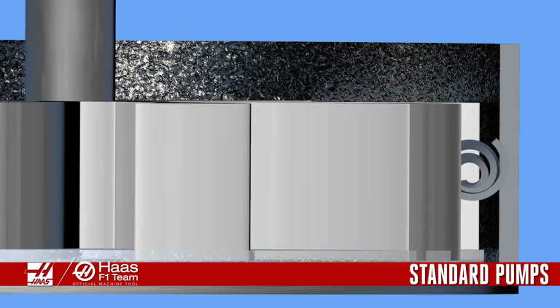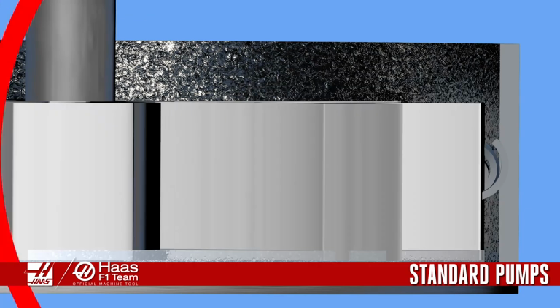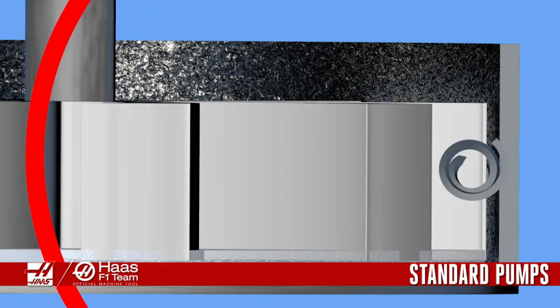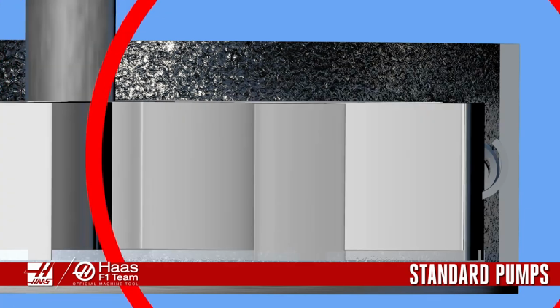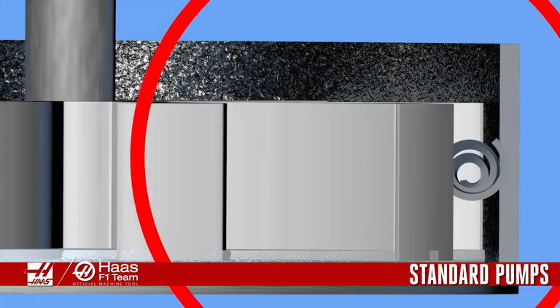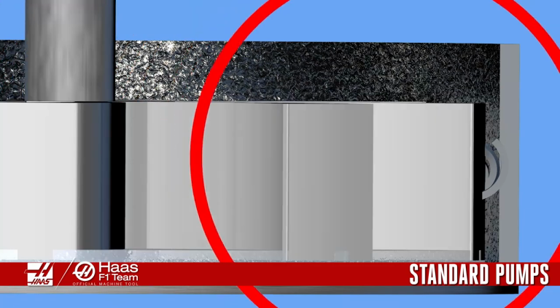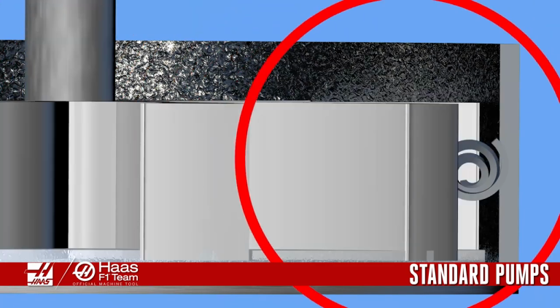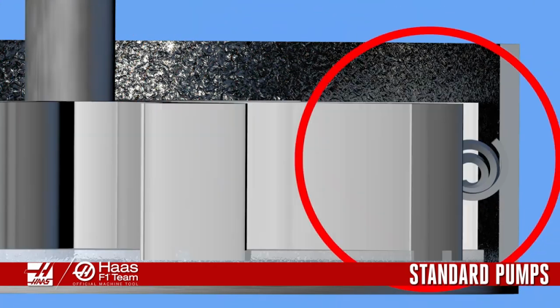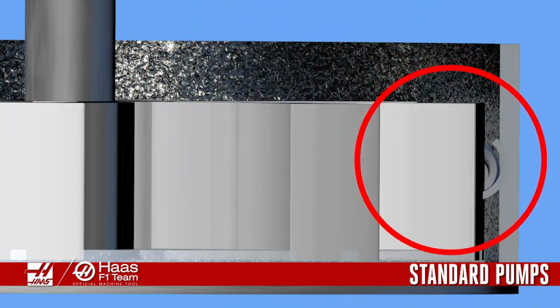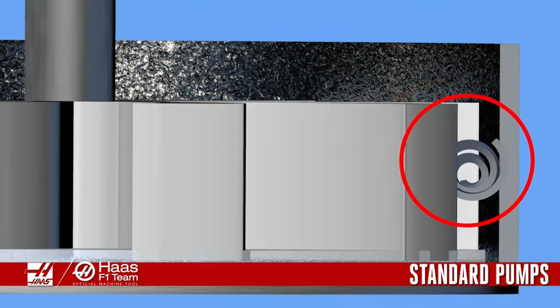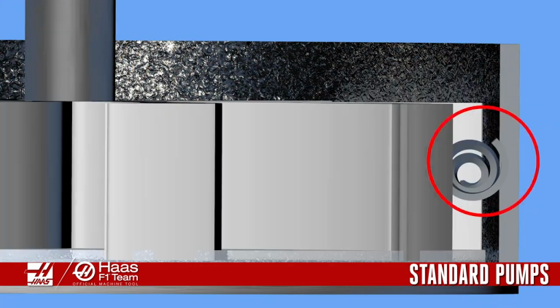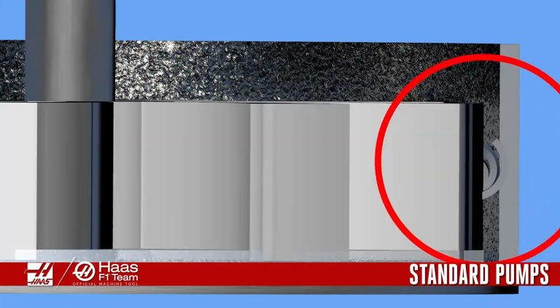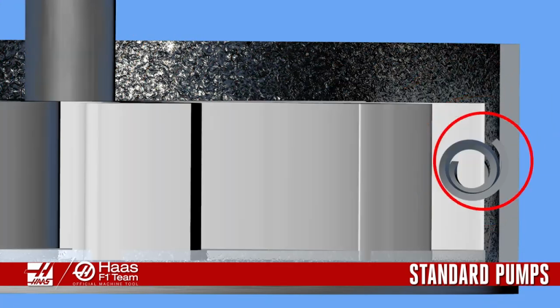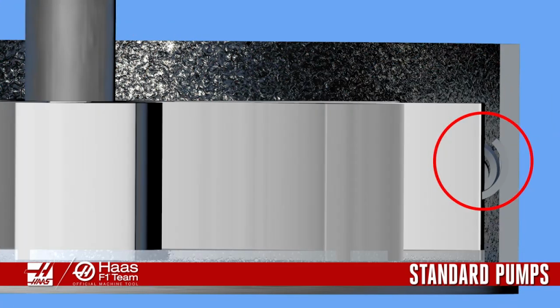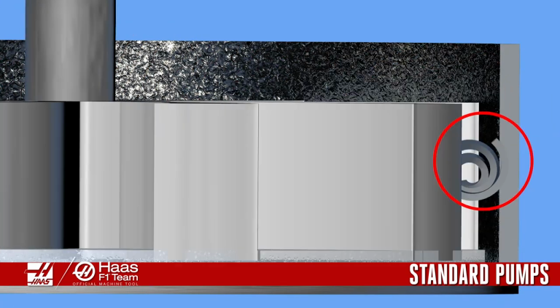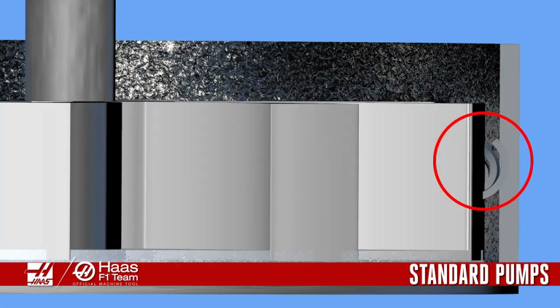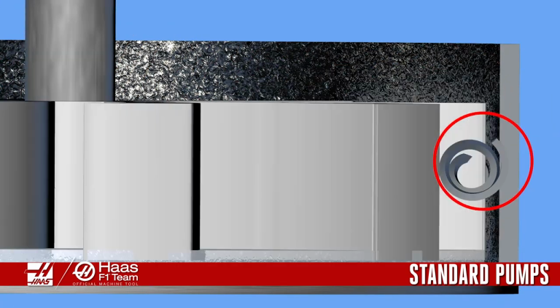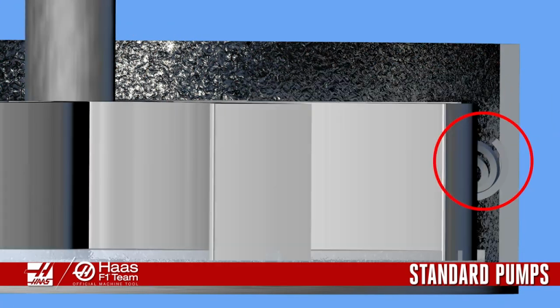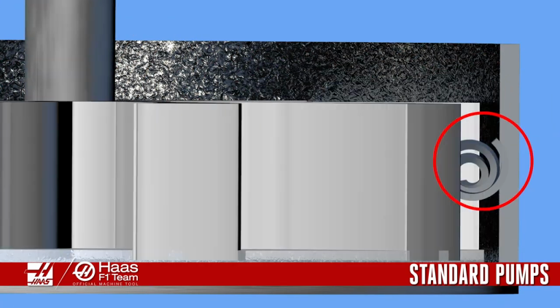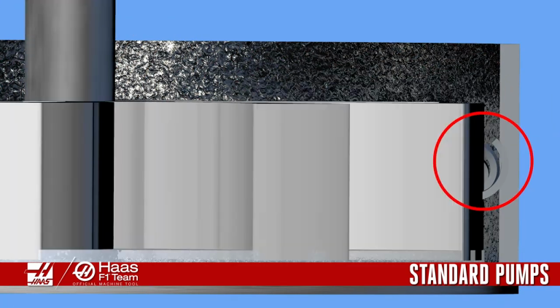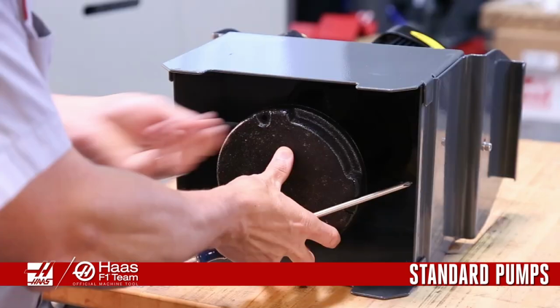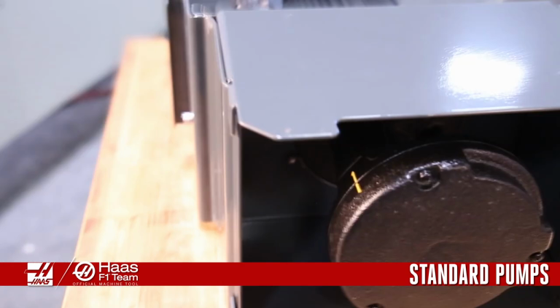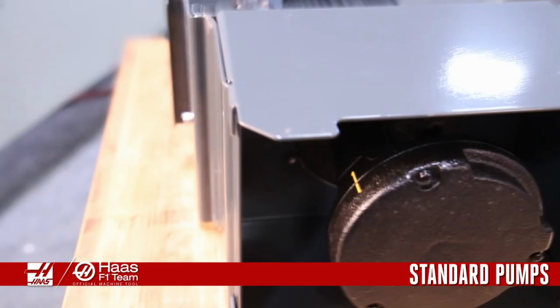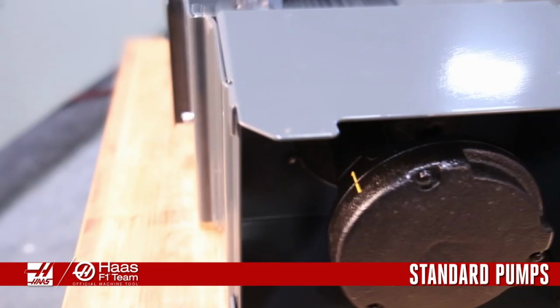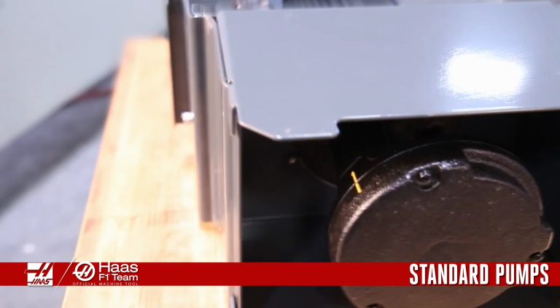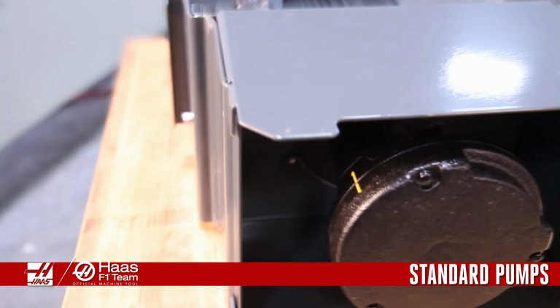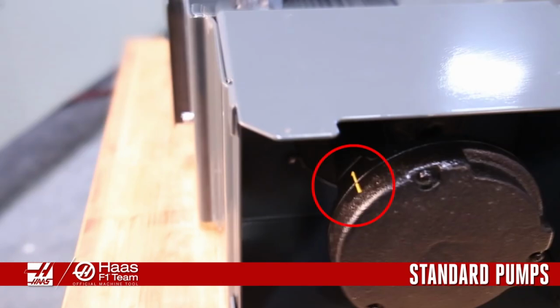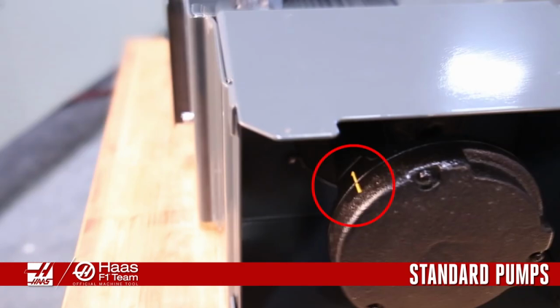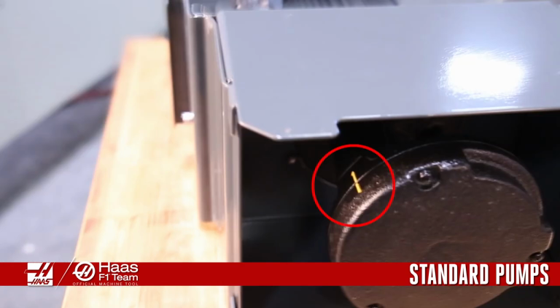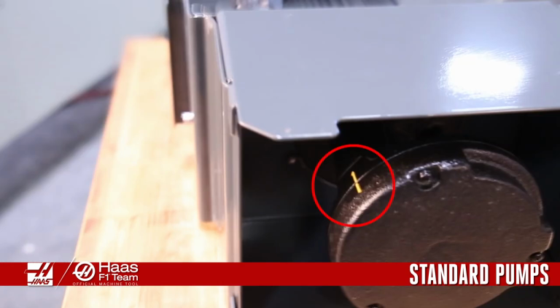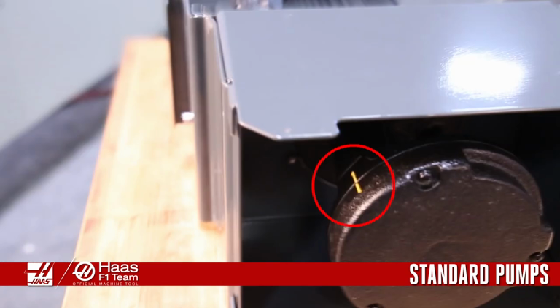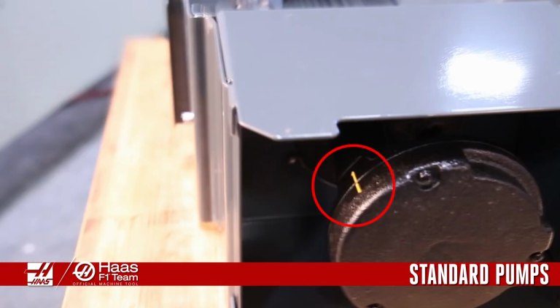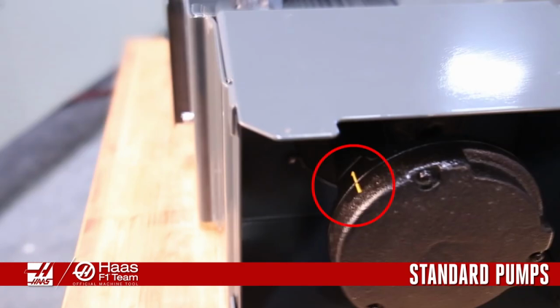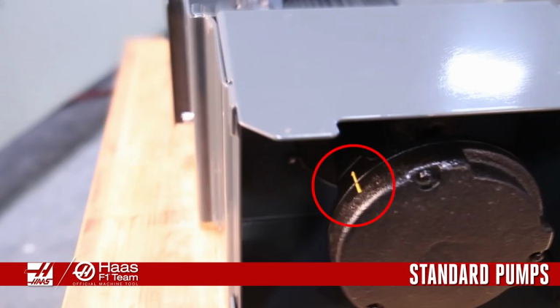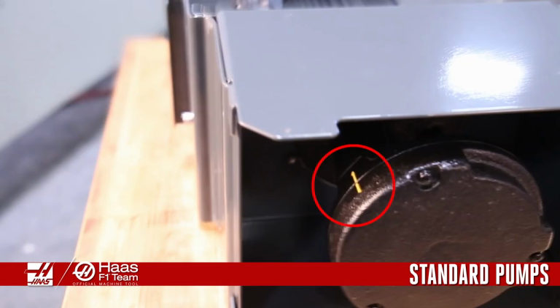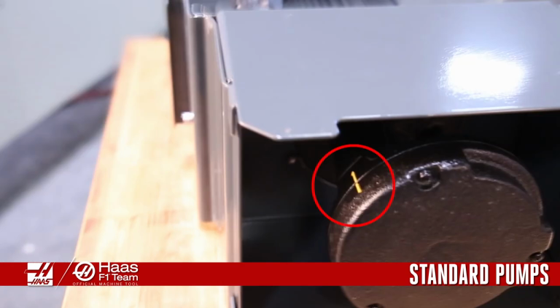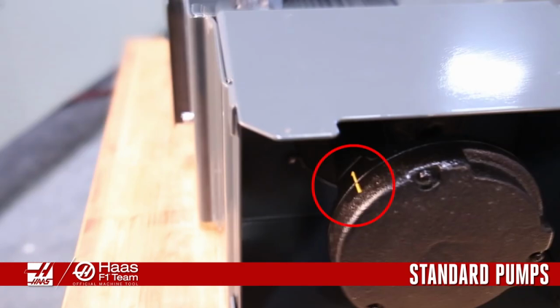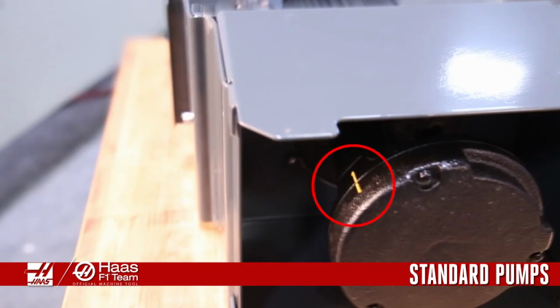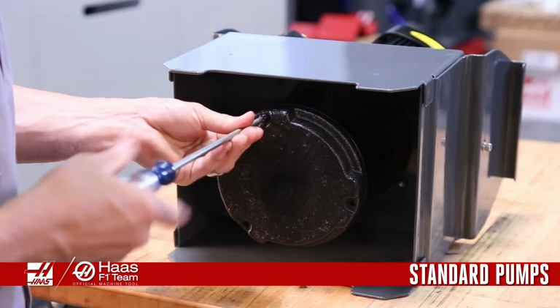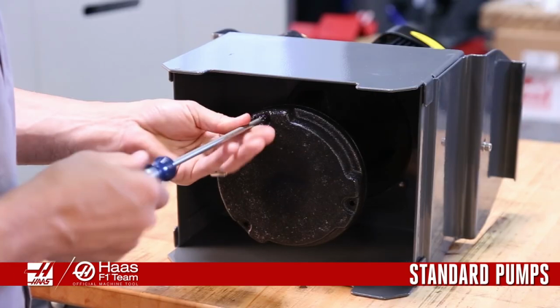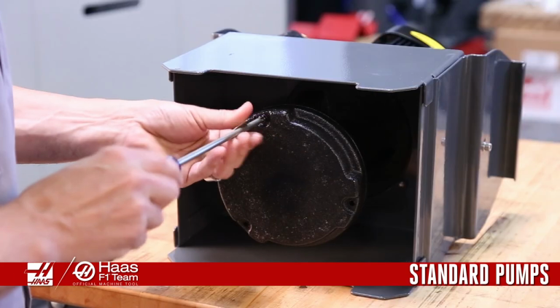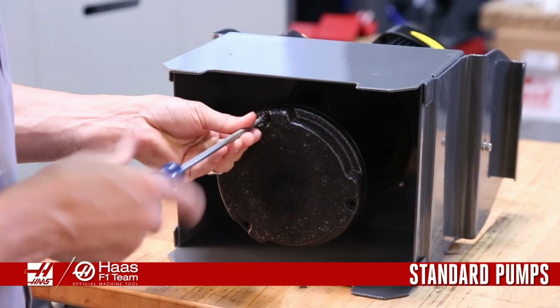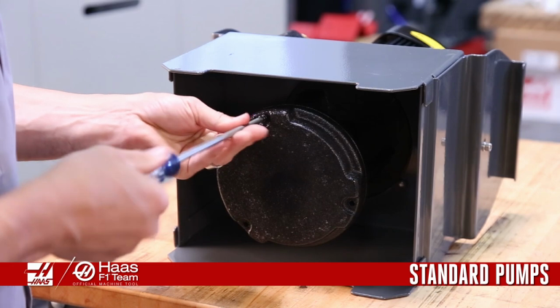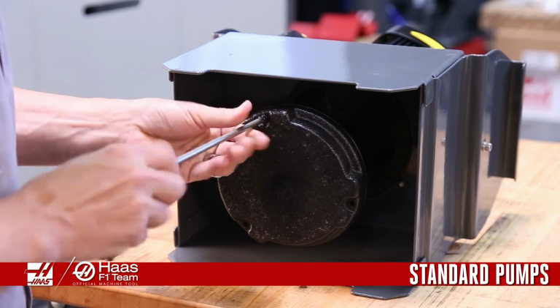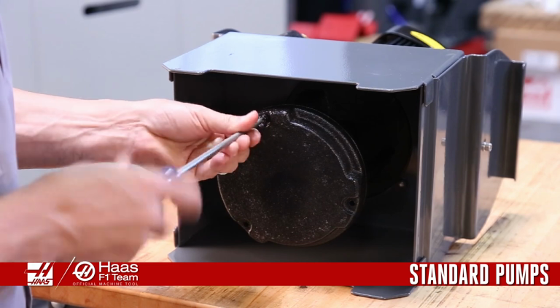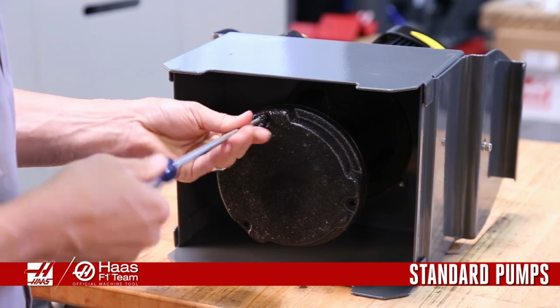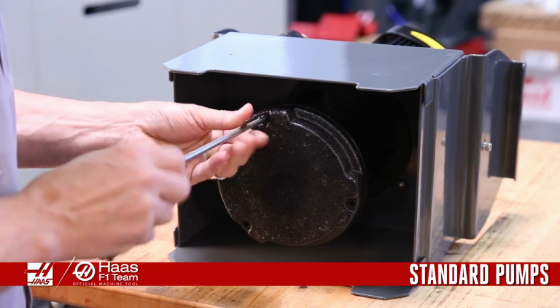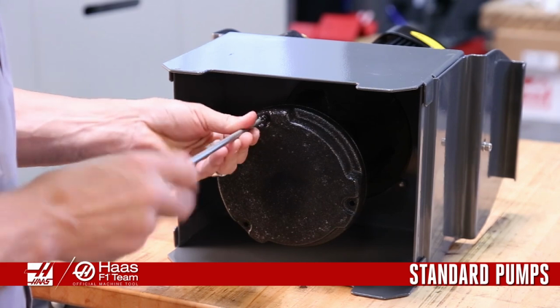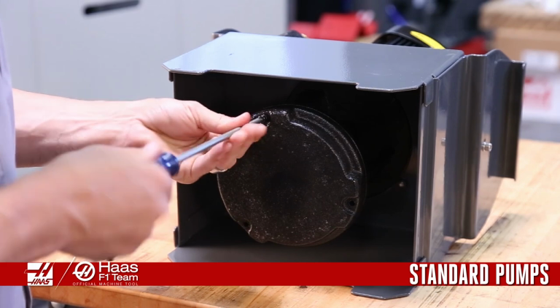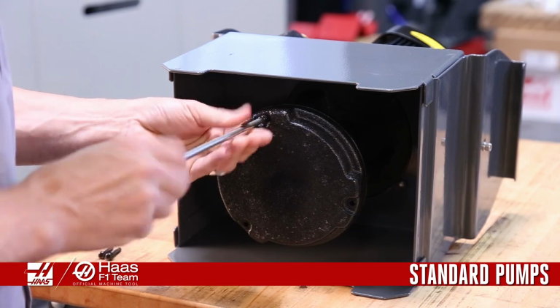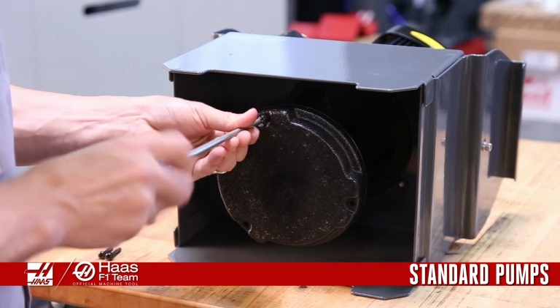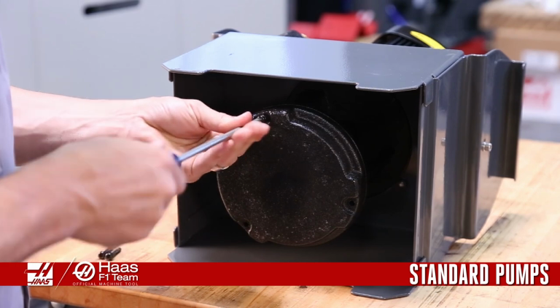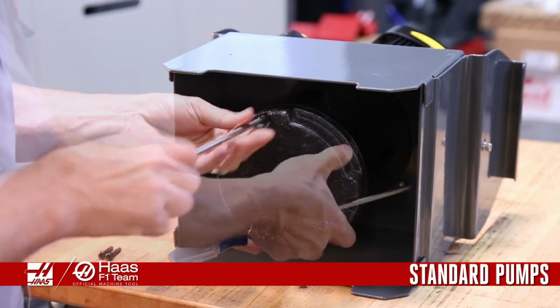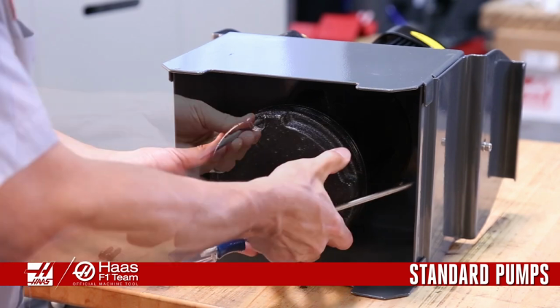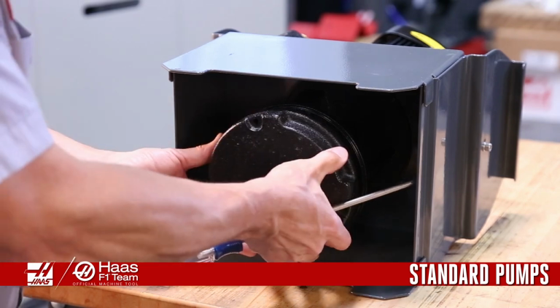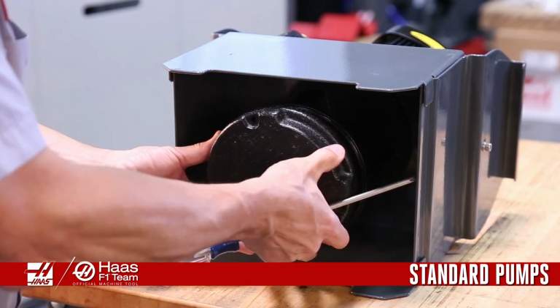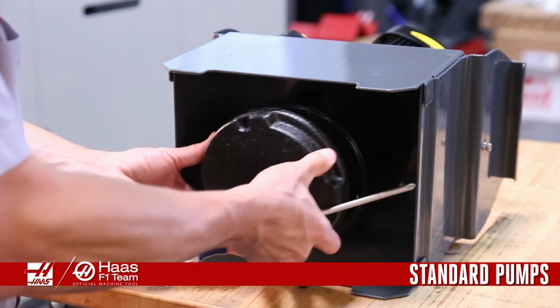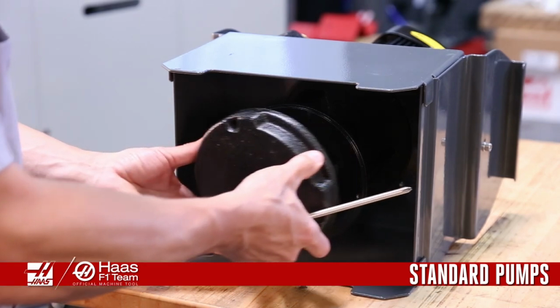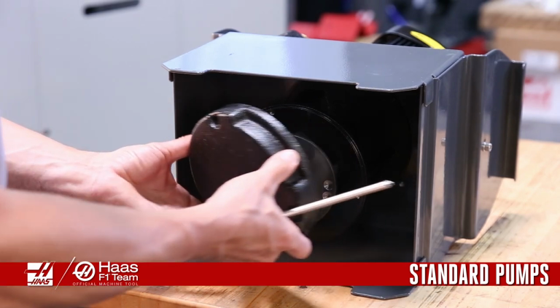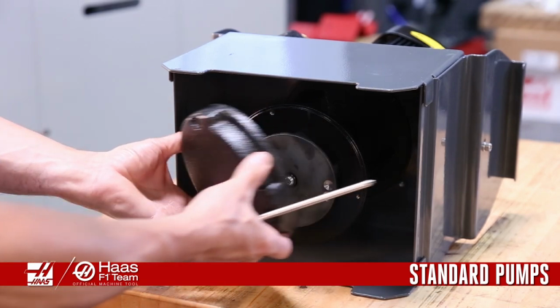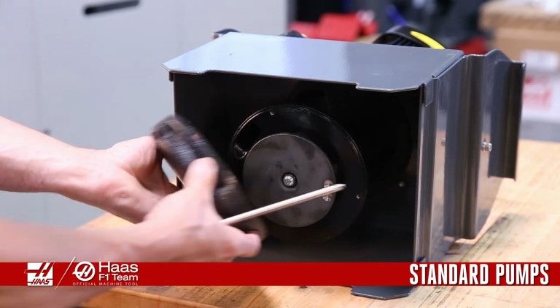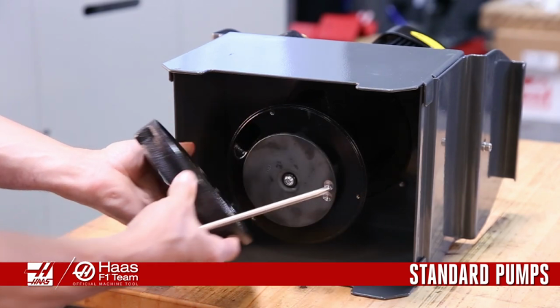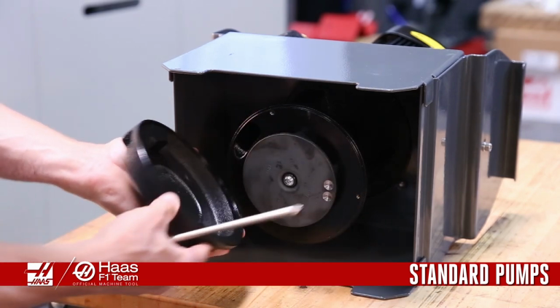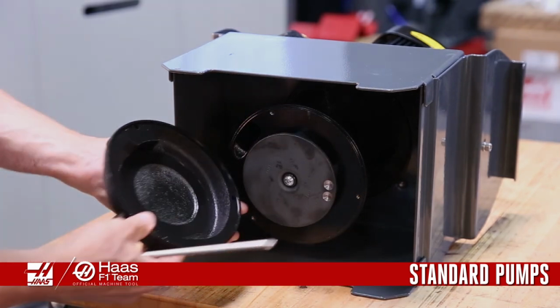Feel and listen for any drag or scraping inside the housing. If you suspect something was sucked in, mark the impeller cover for orientation, remove the cover, and clean it out.